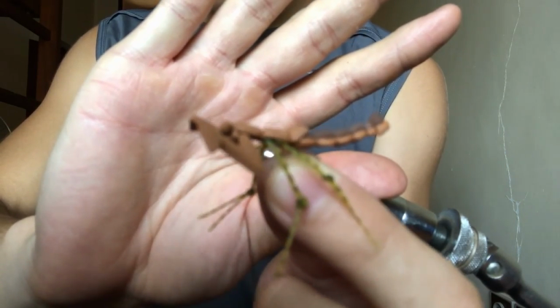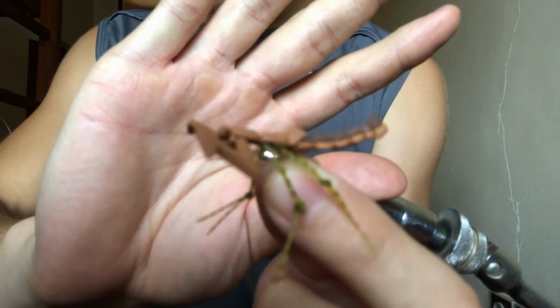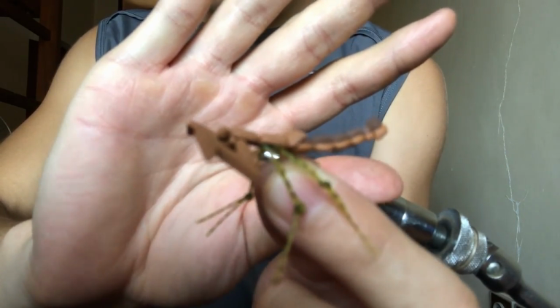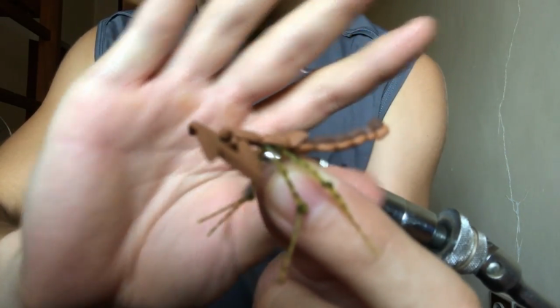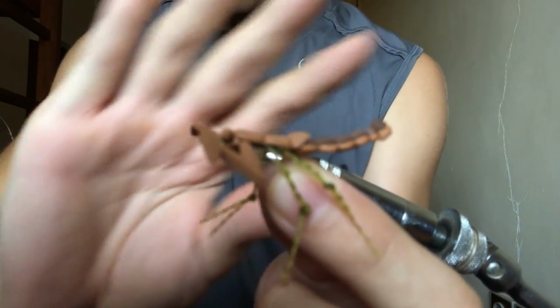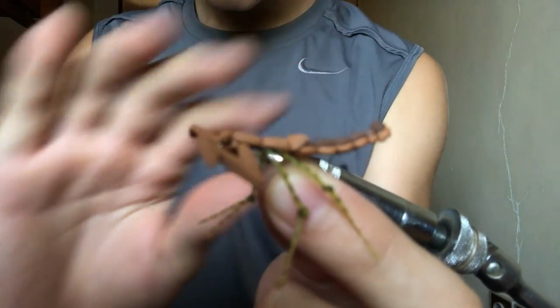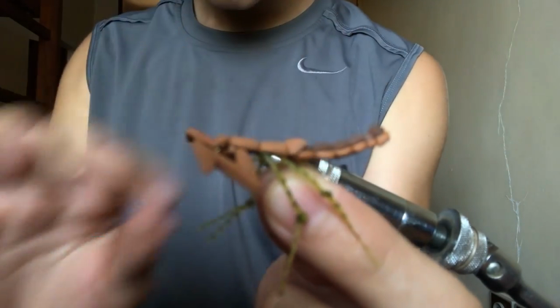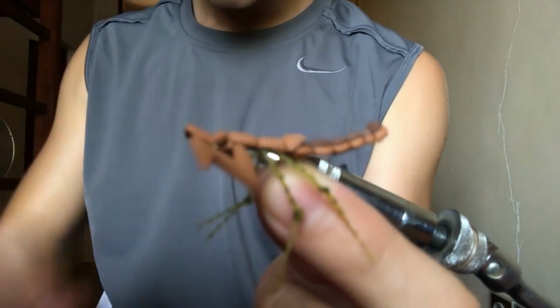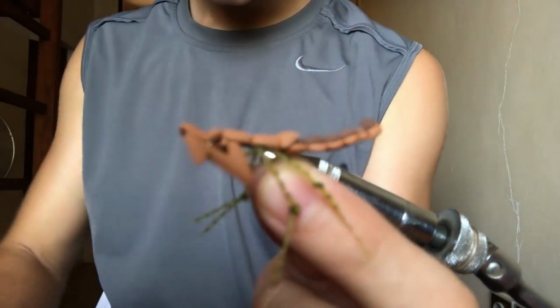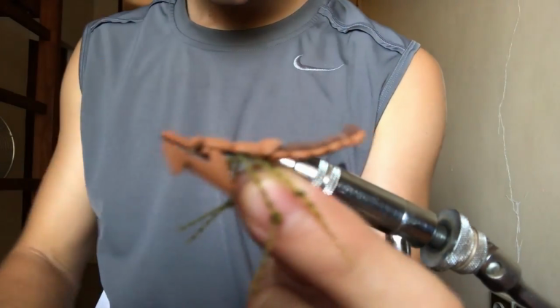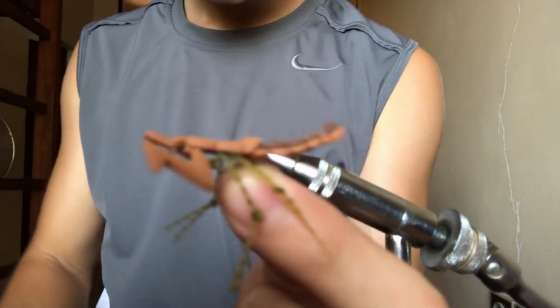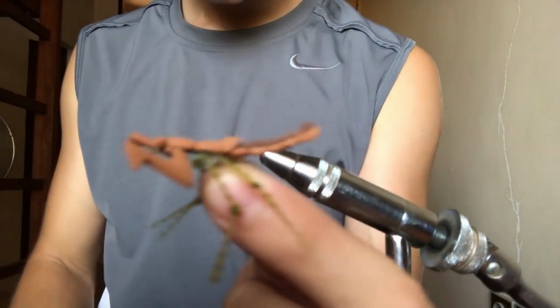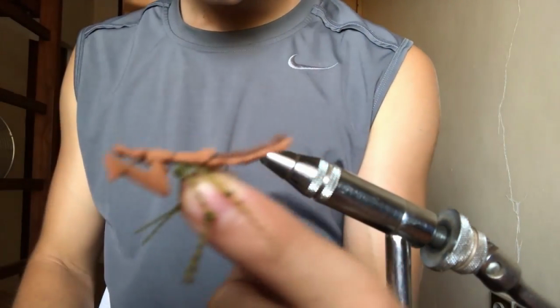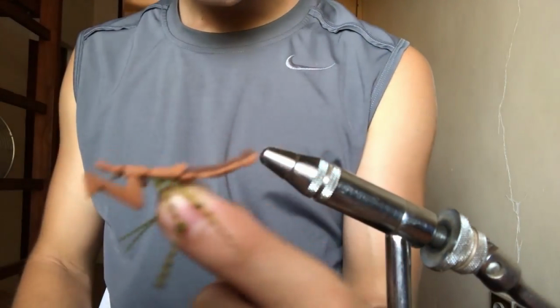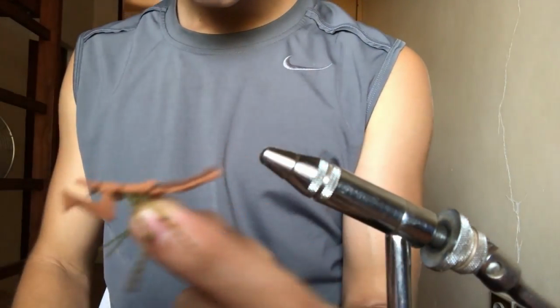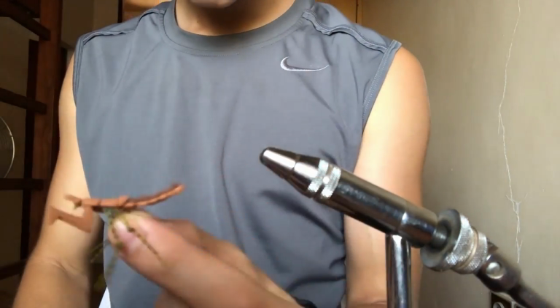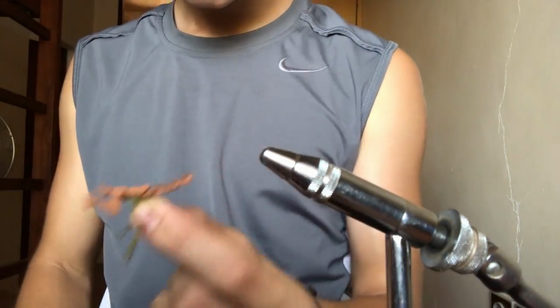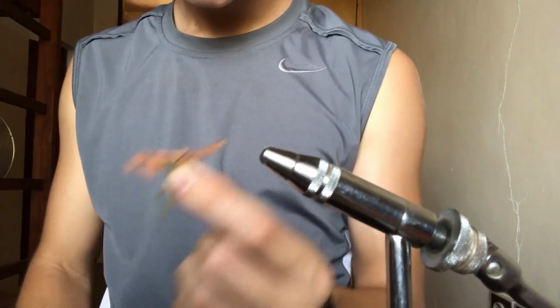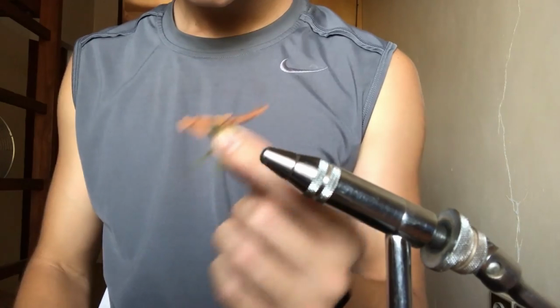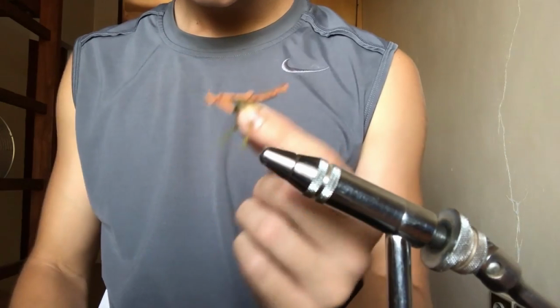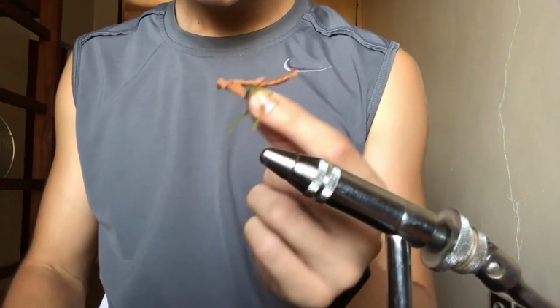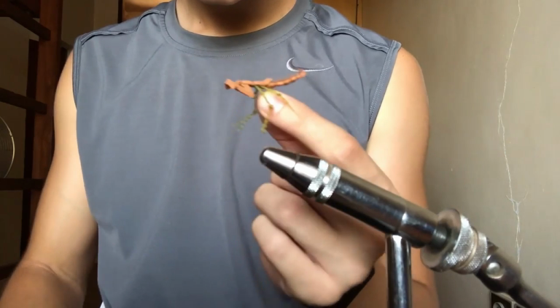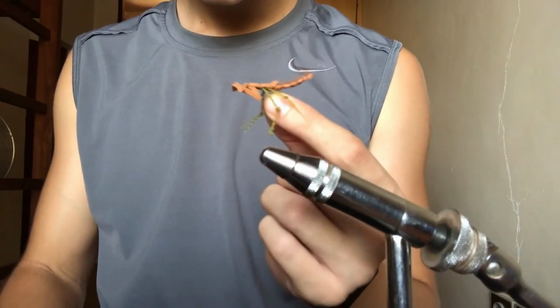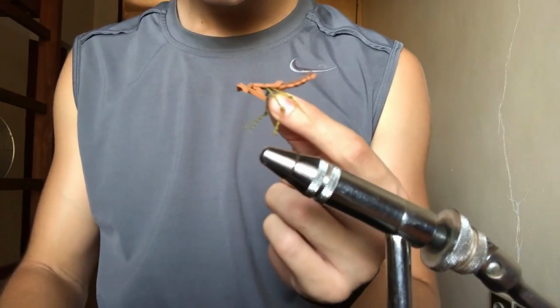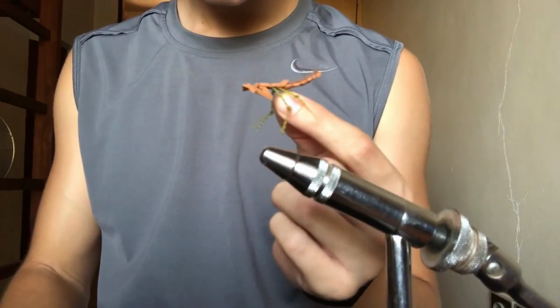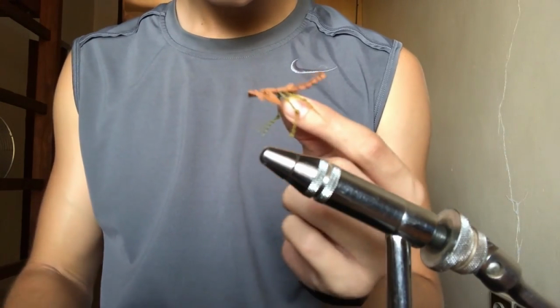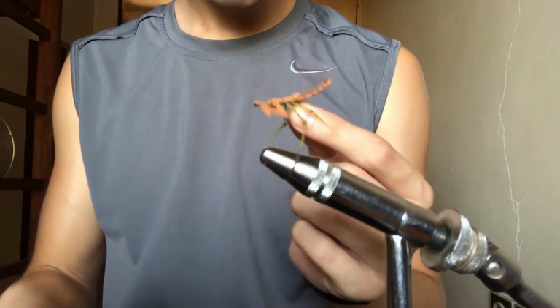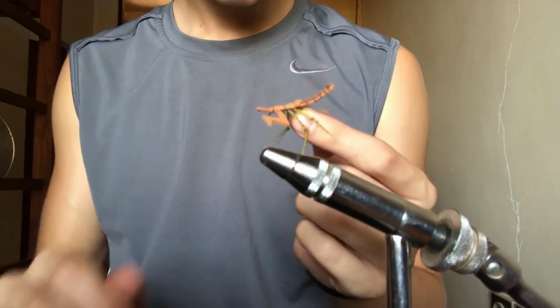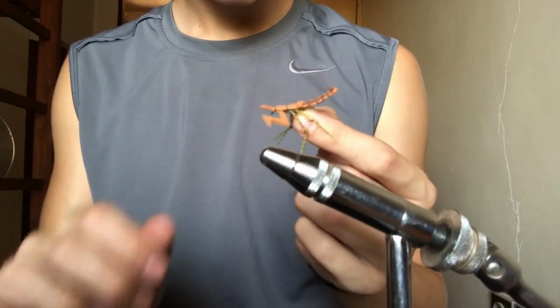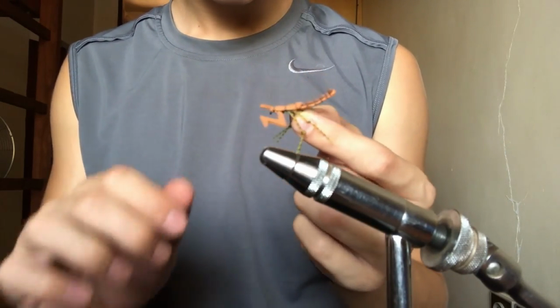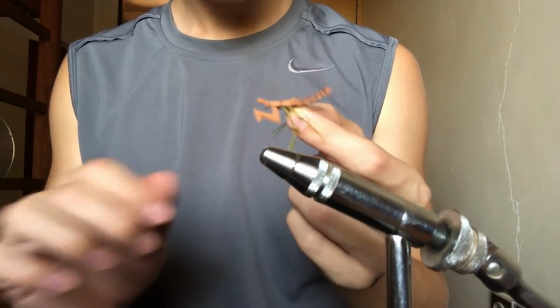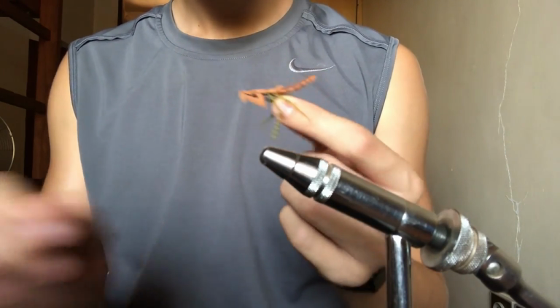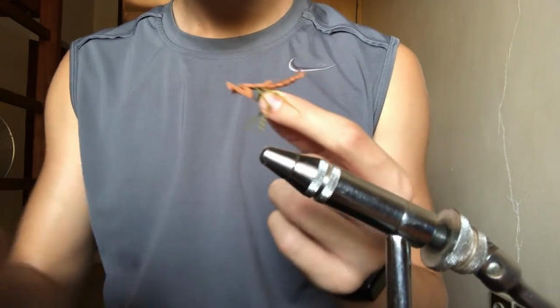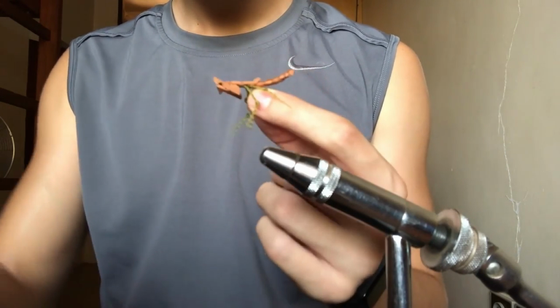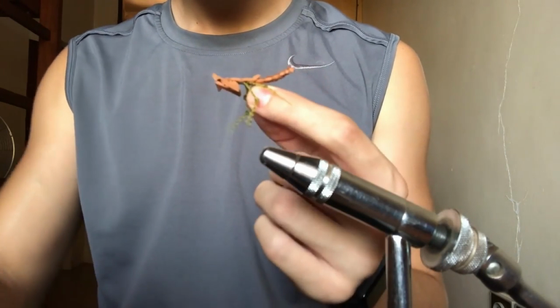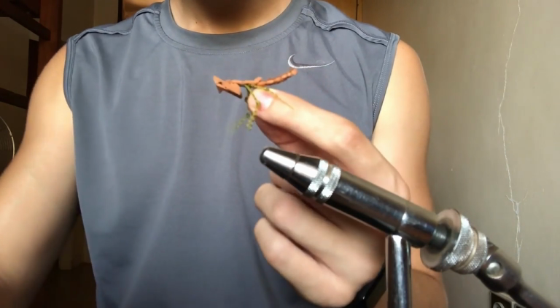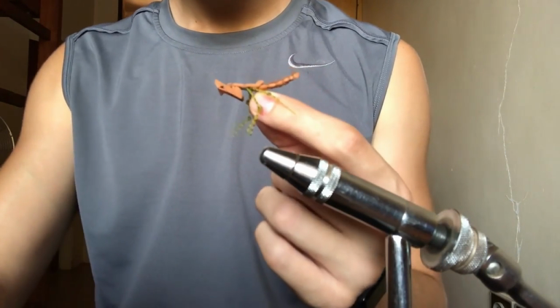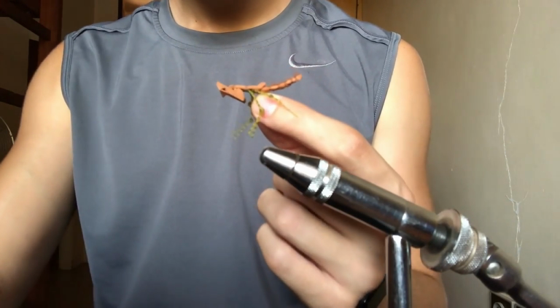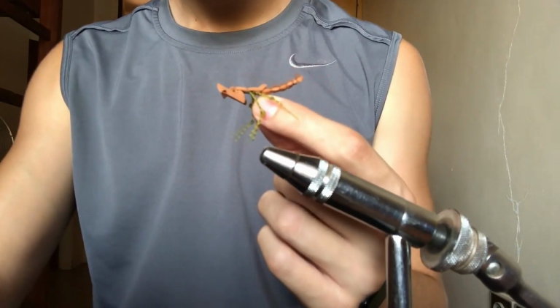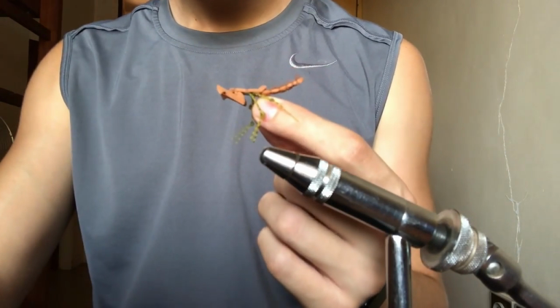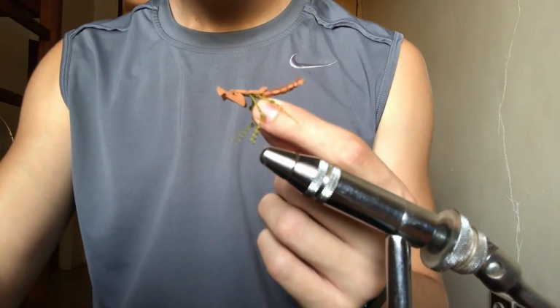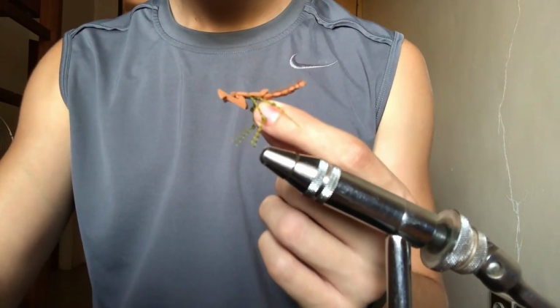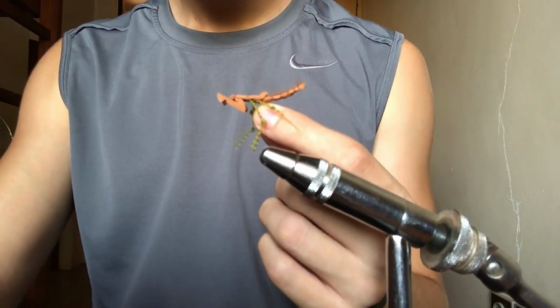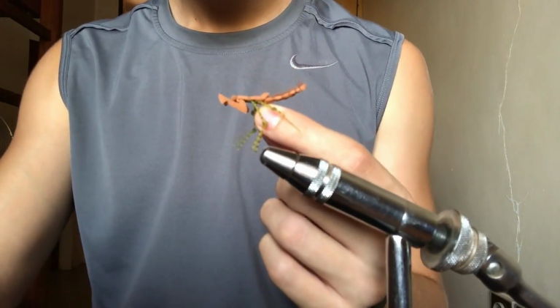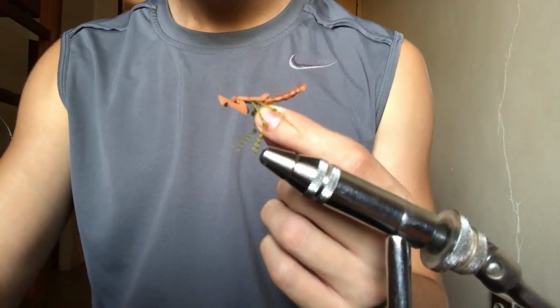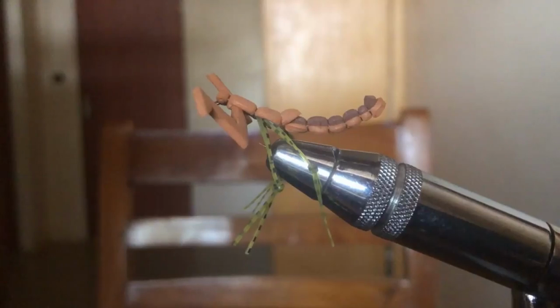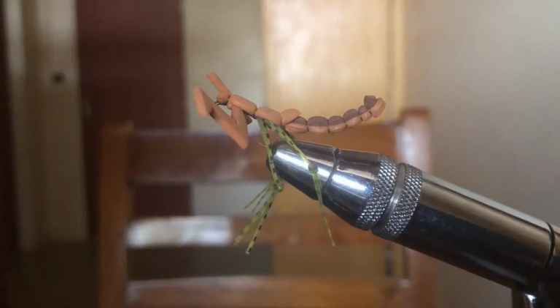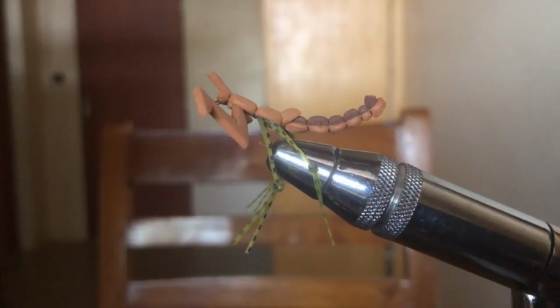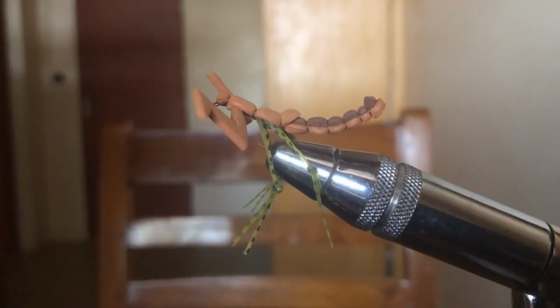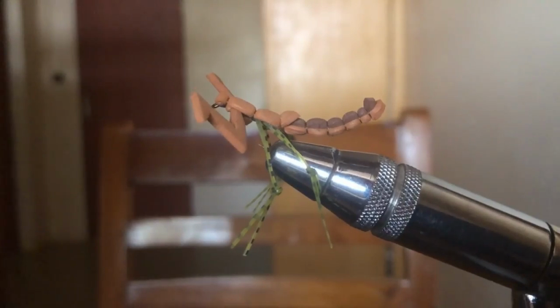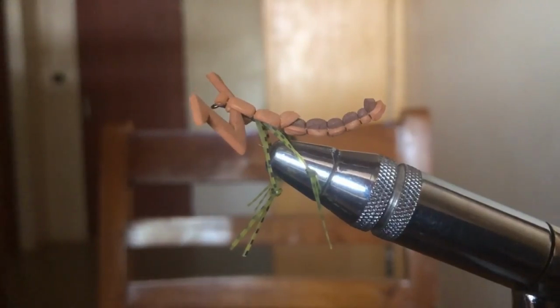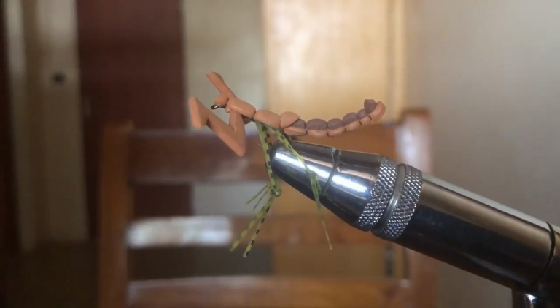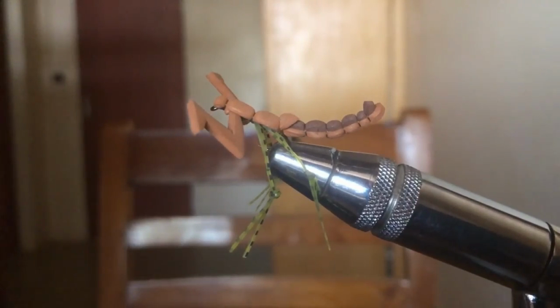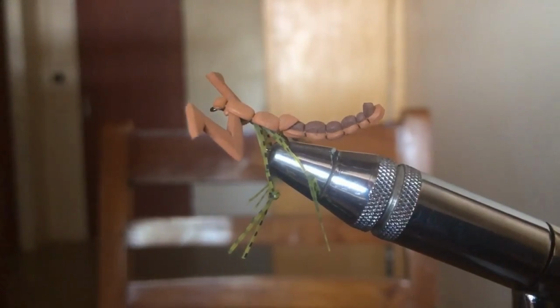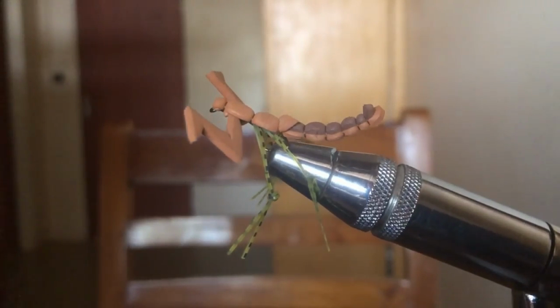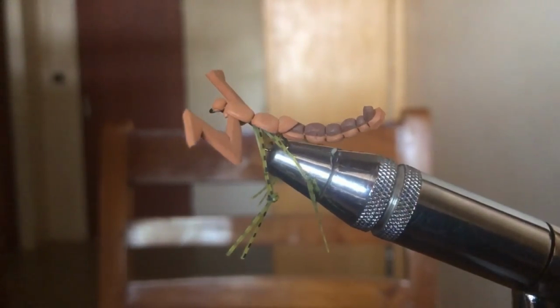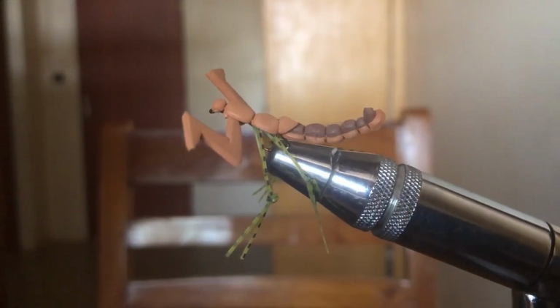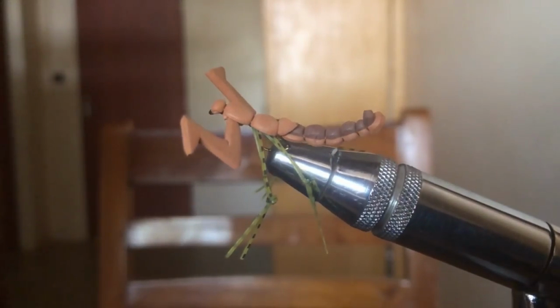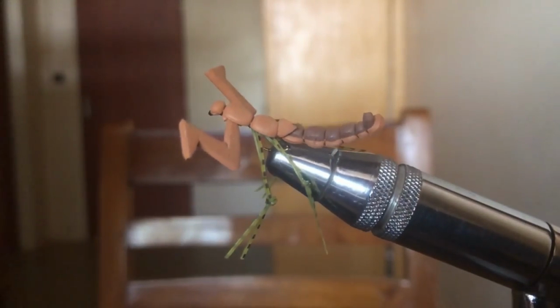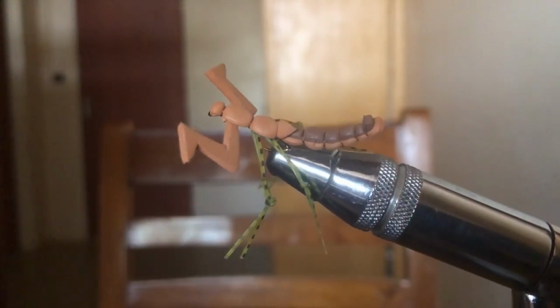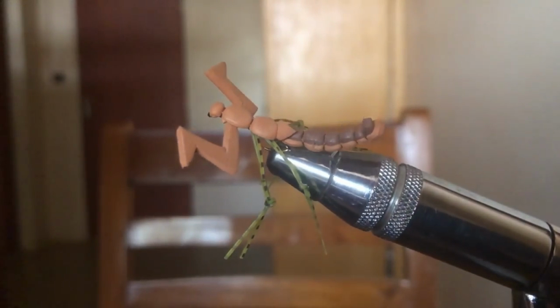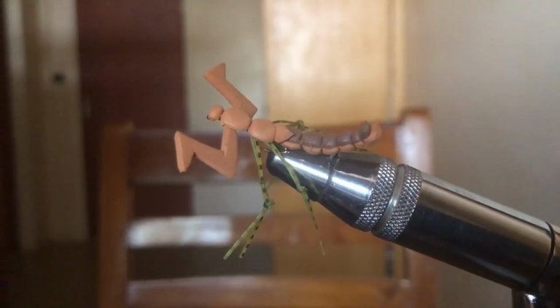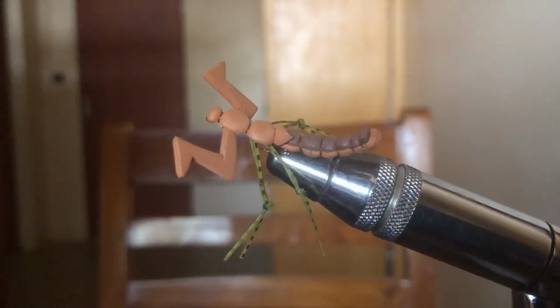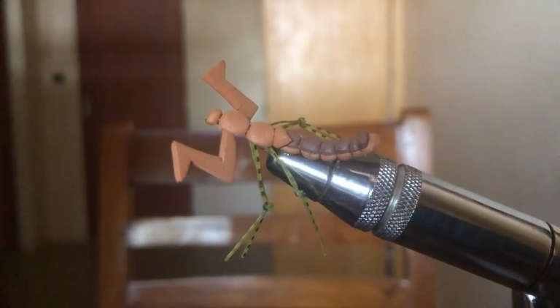It's not super hard, works well, and it just looks cool.